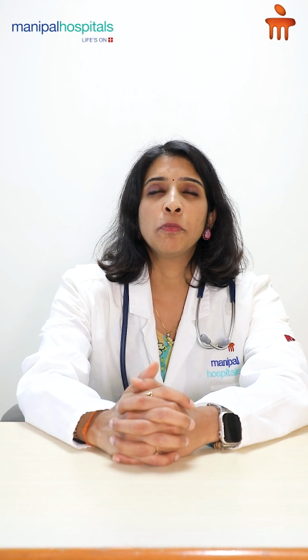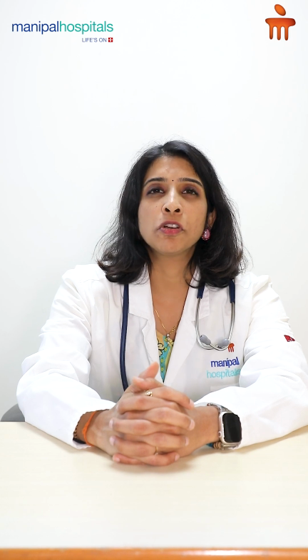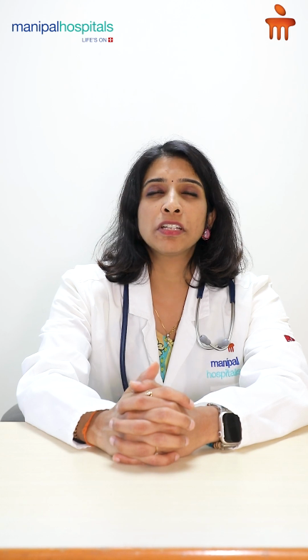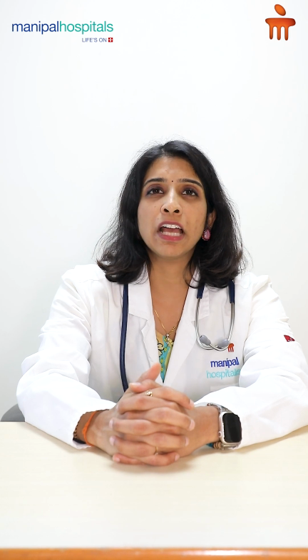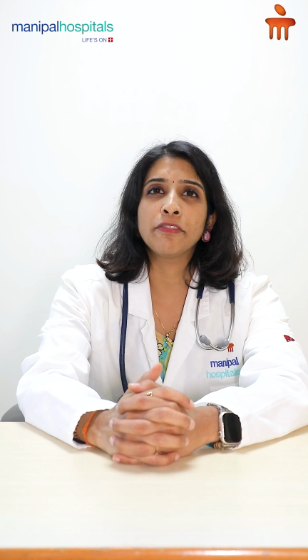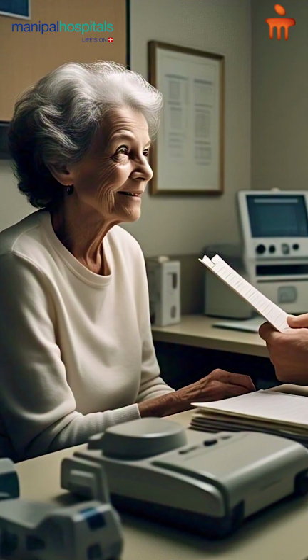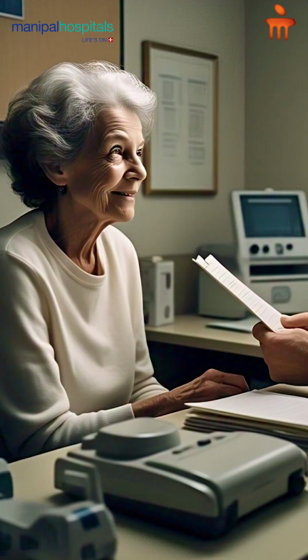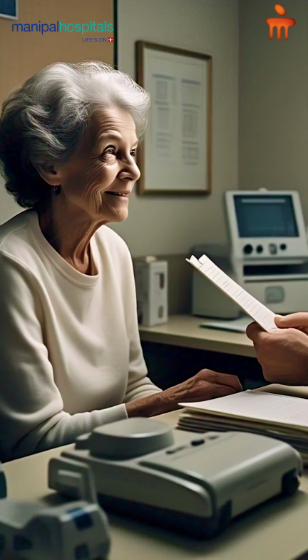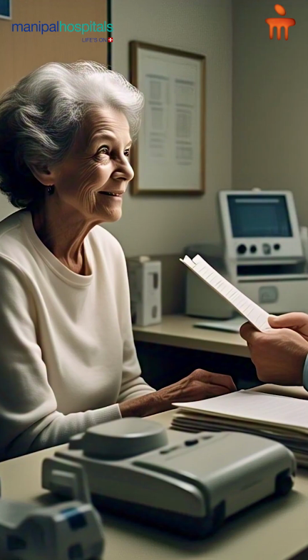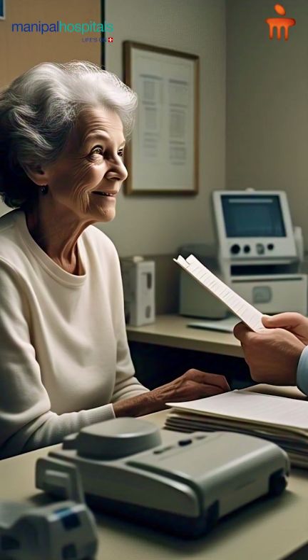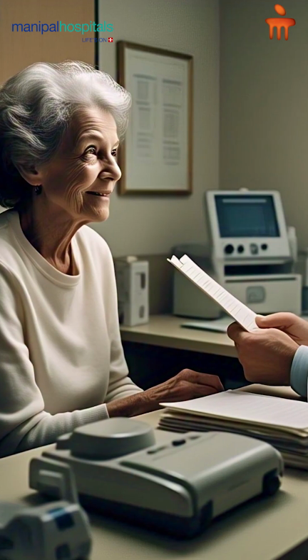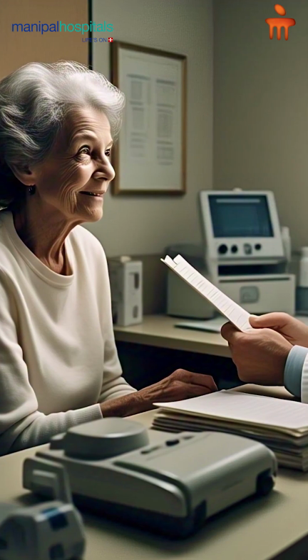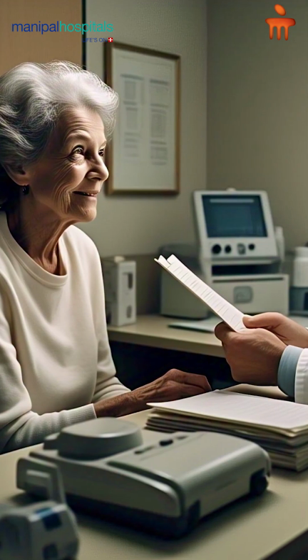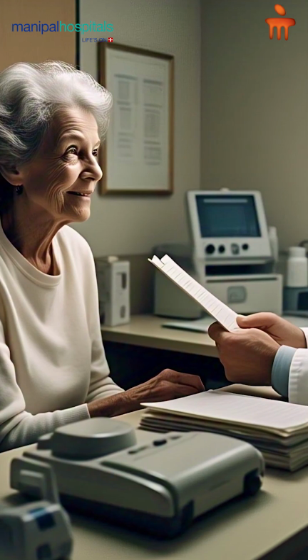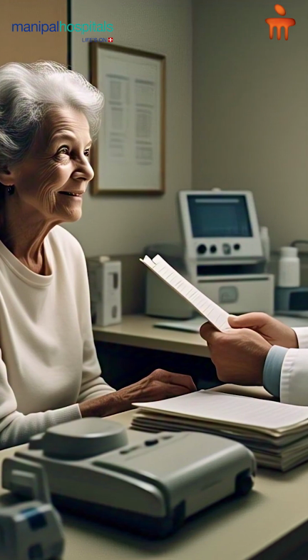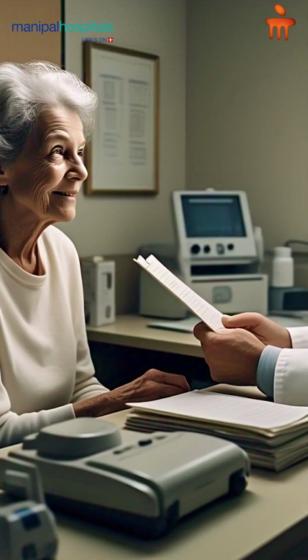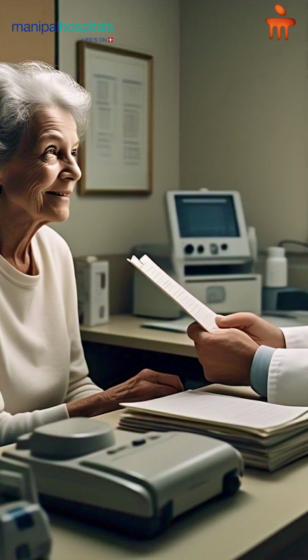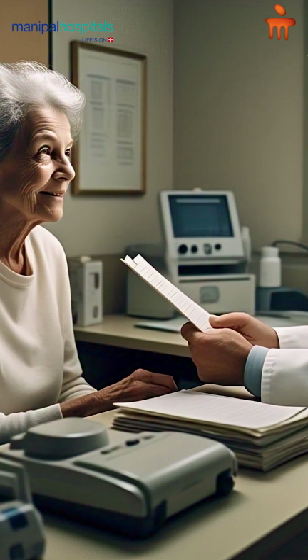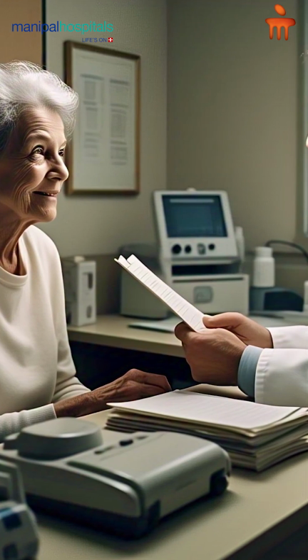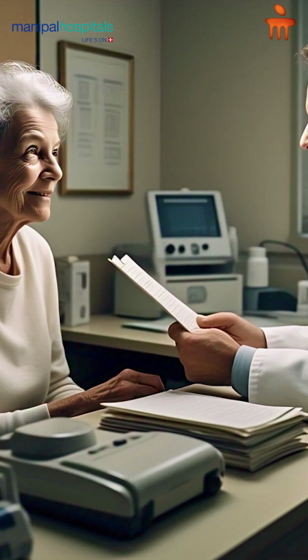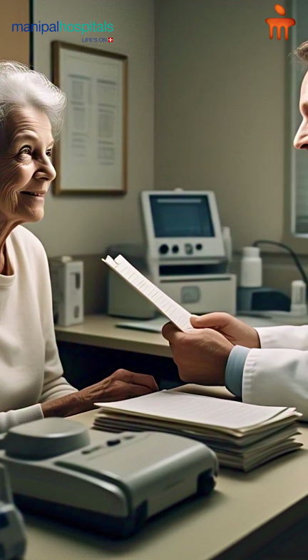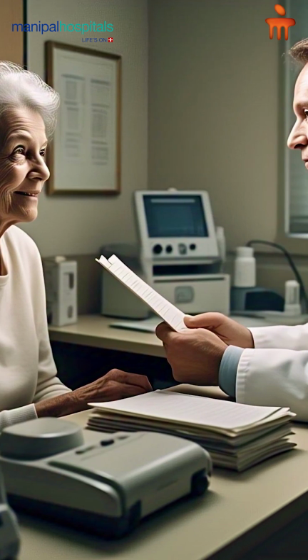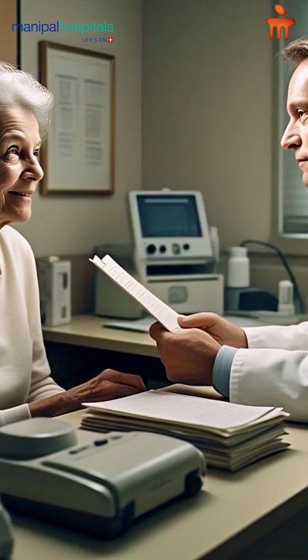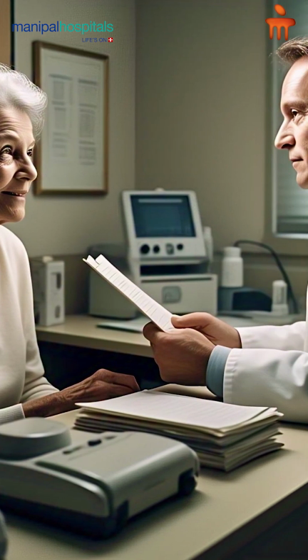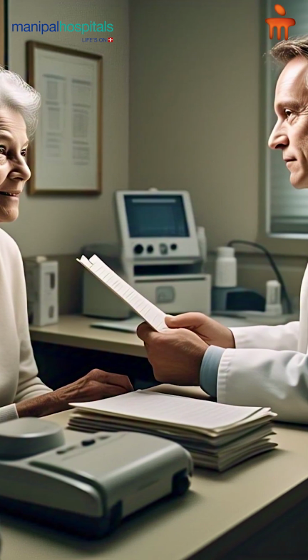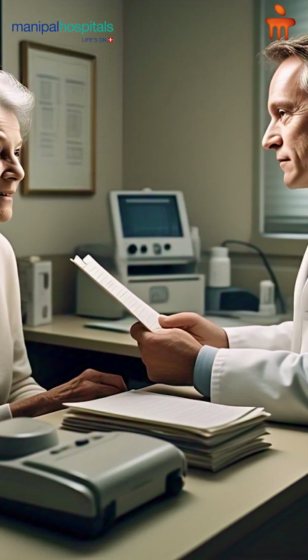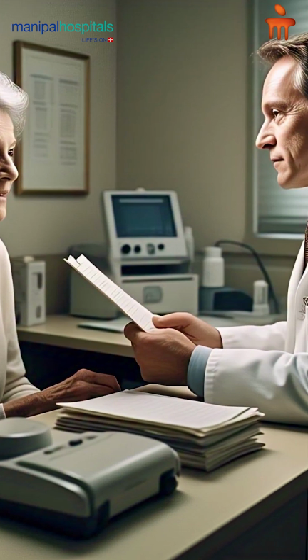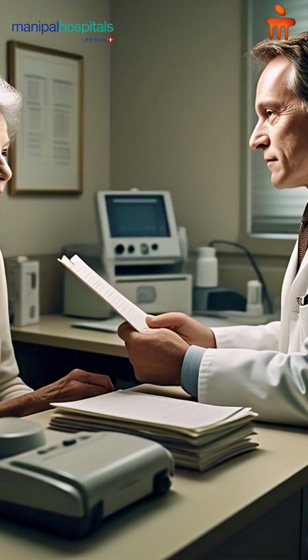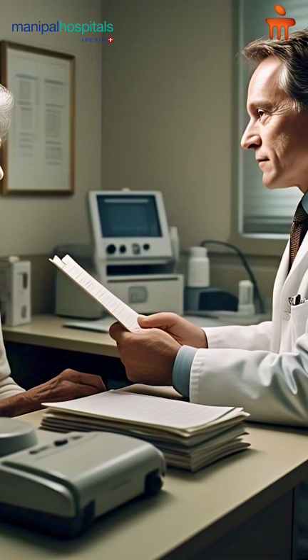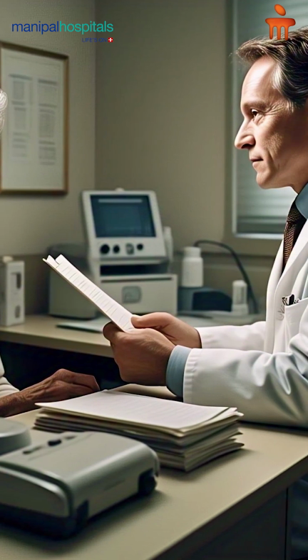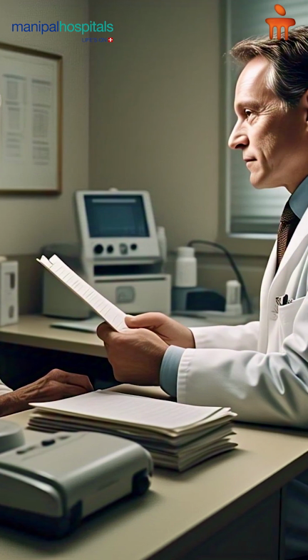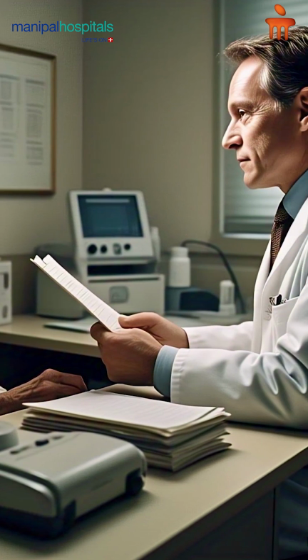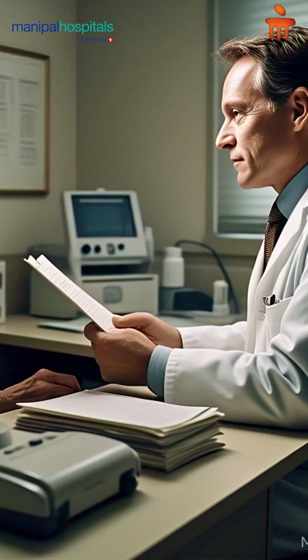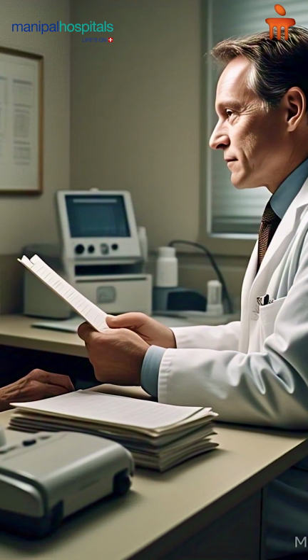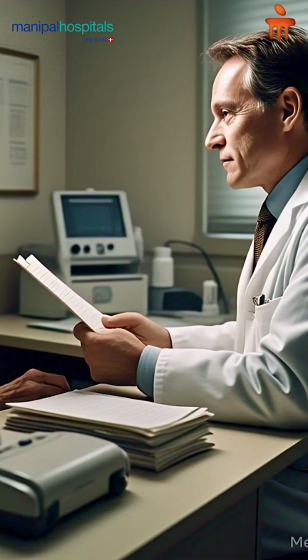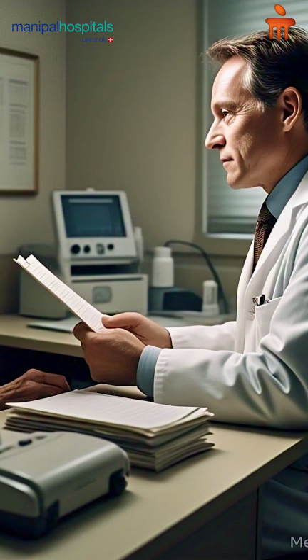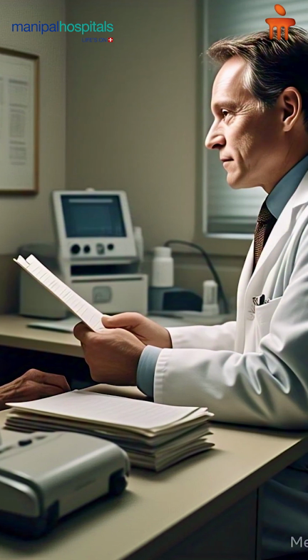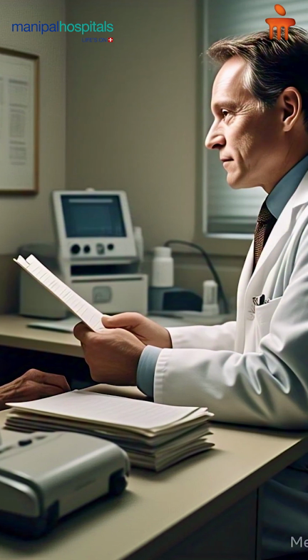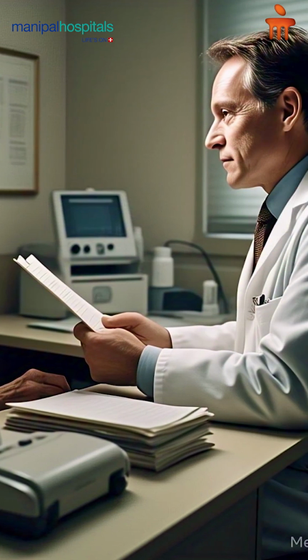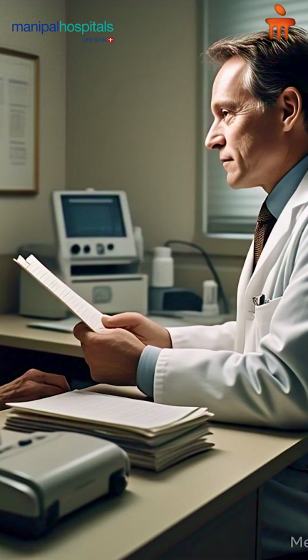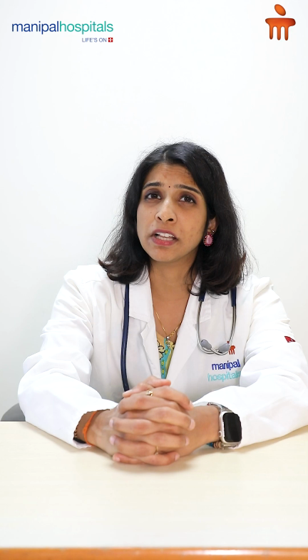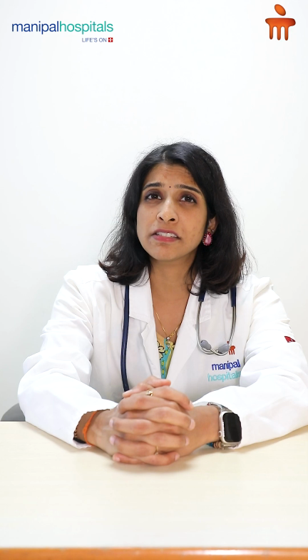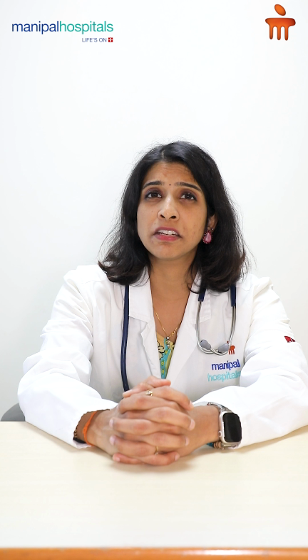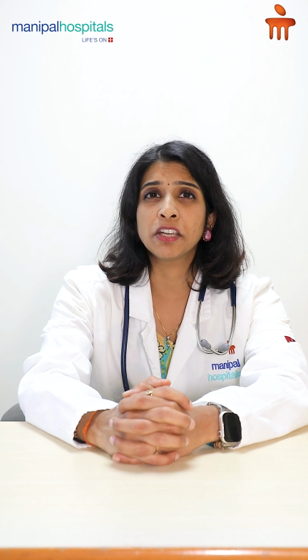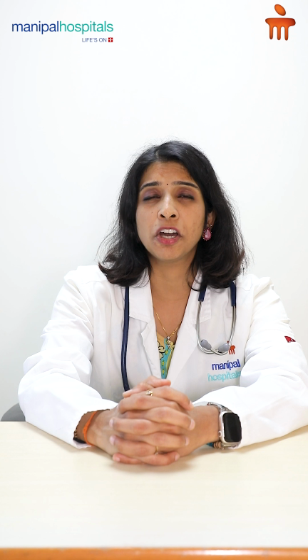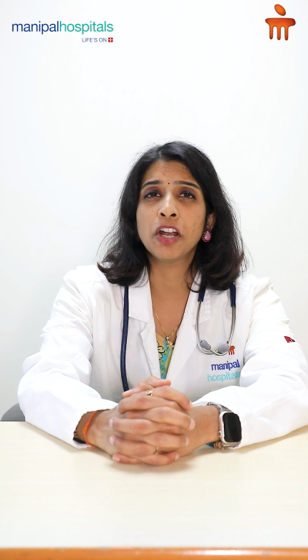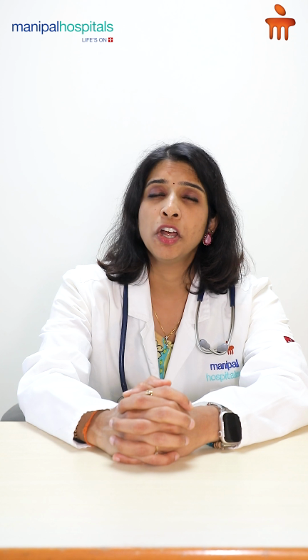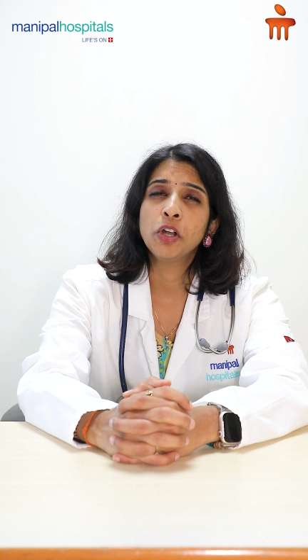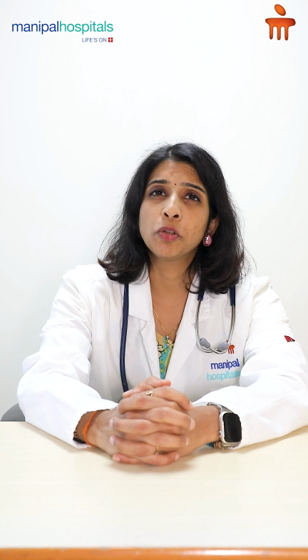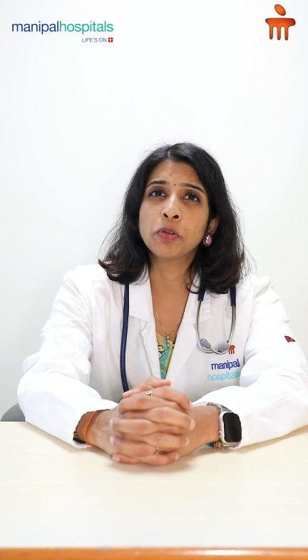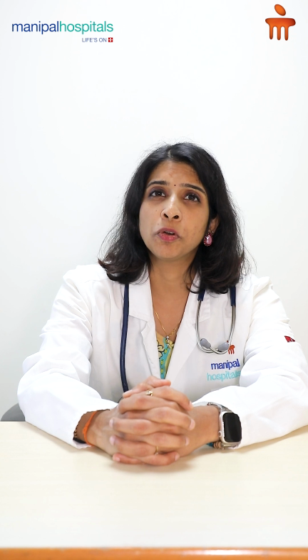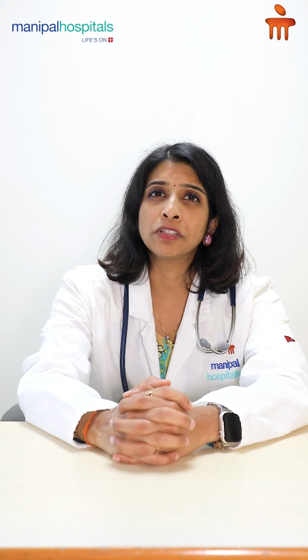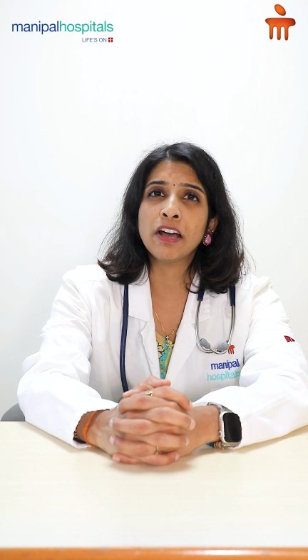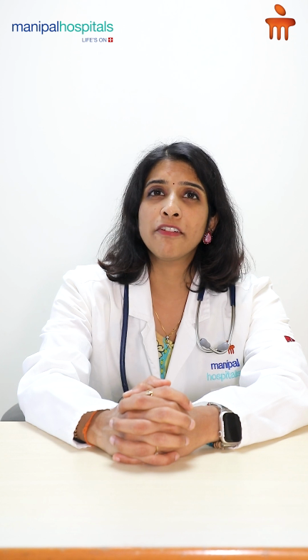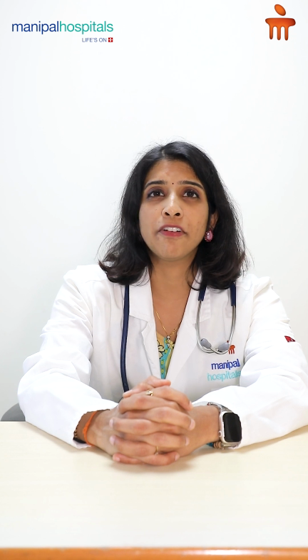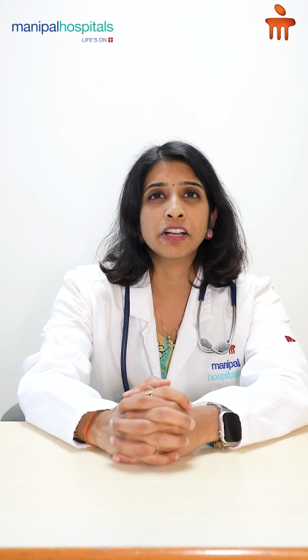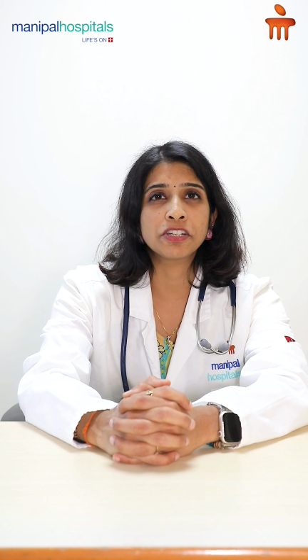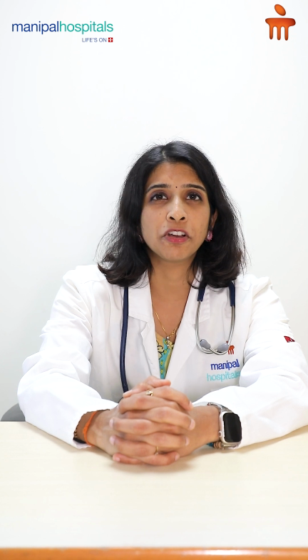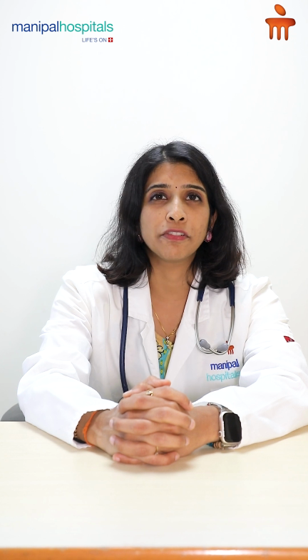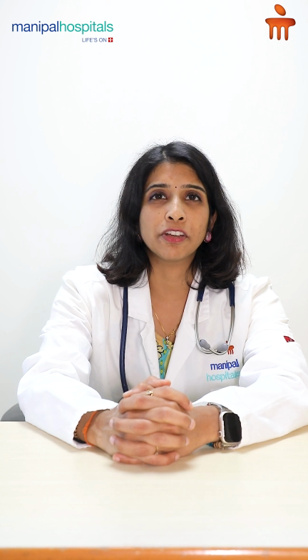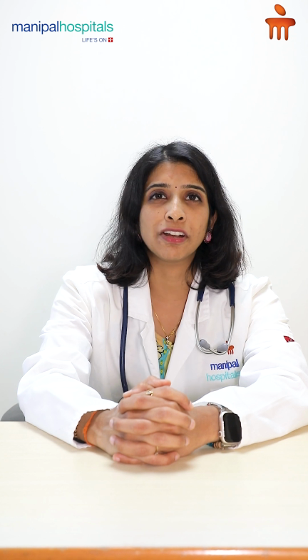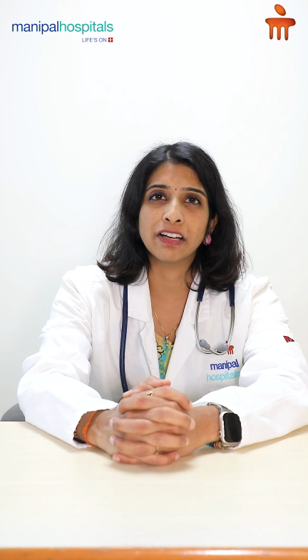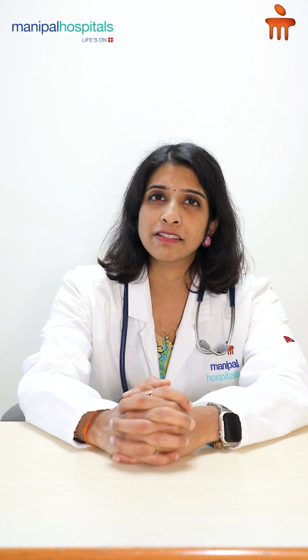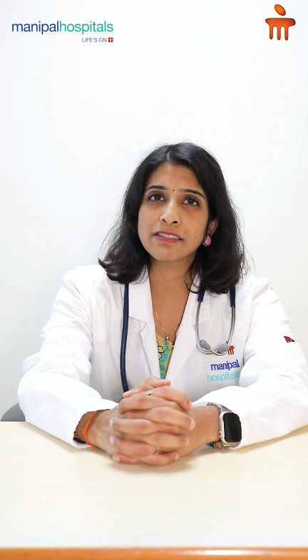Mostly after 40 years, I would recommend everybody to get this test done at least once a year to know the functioning of your lungs.